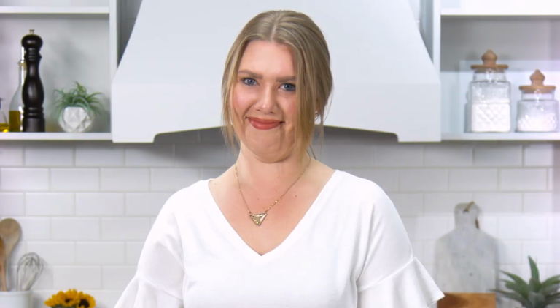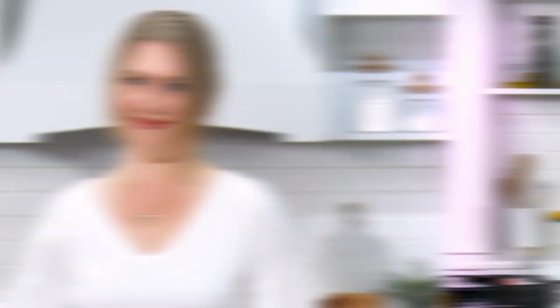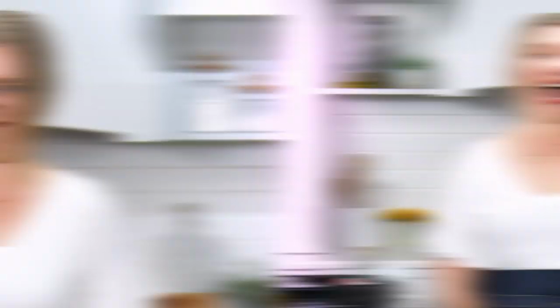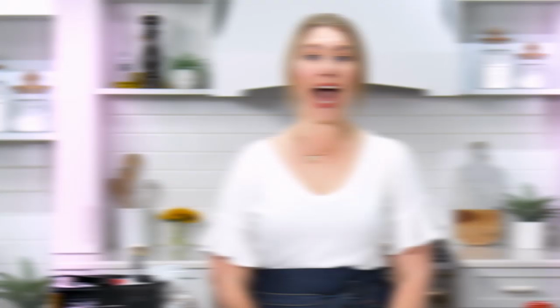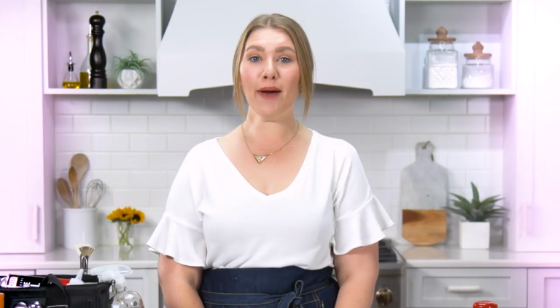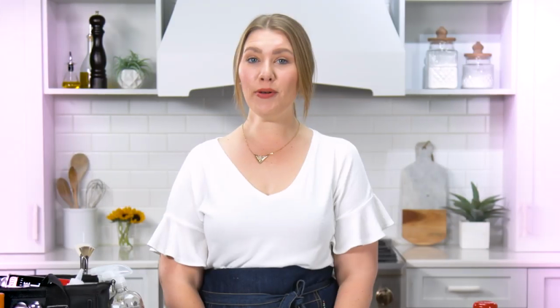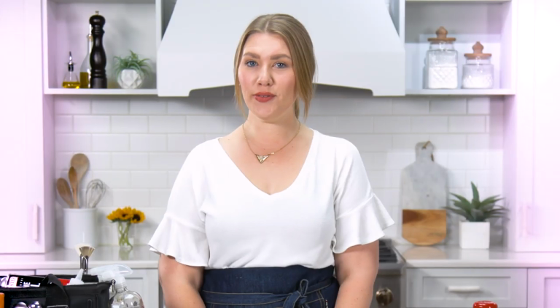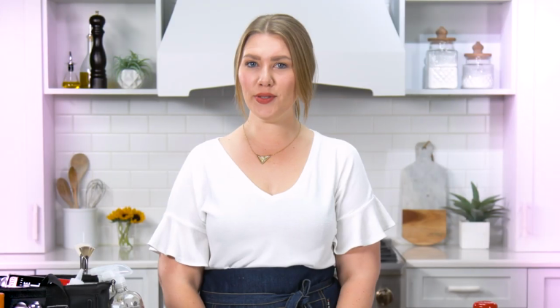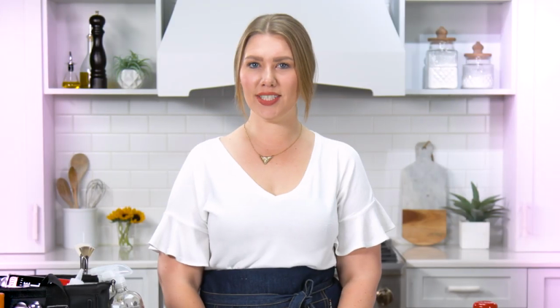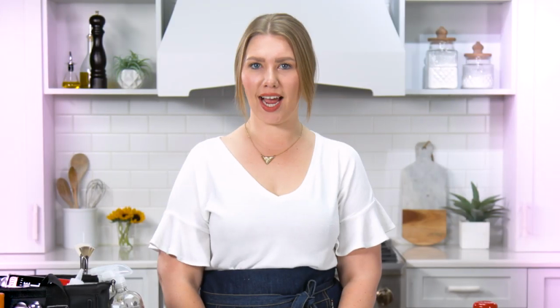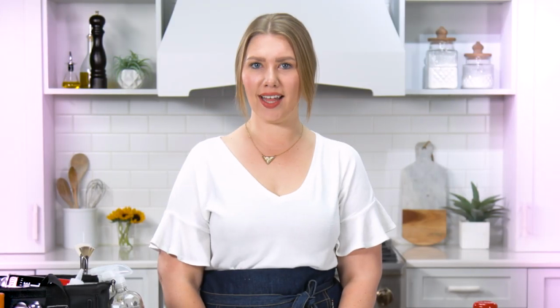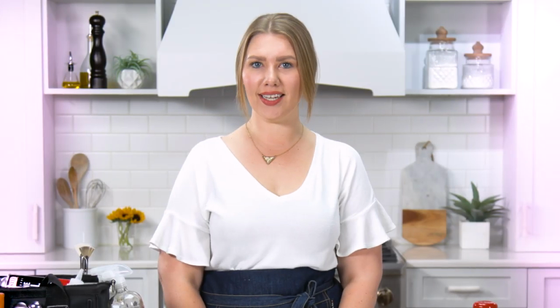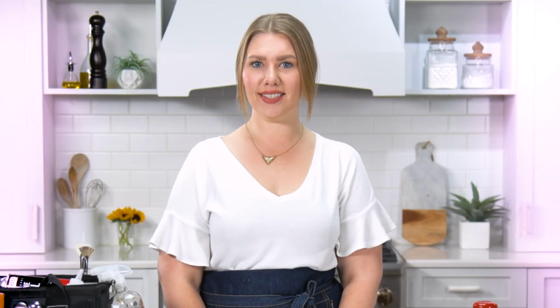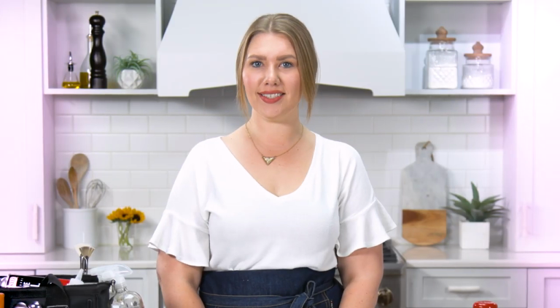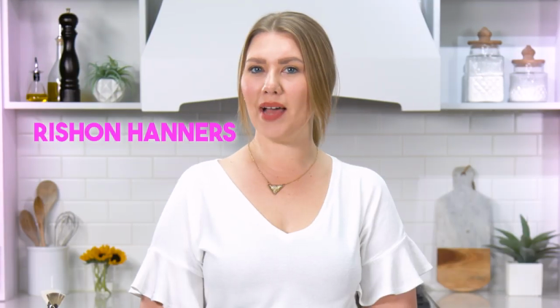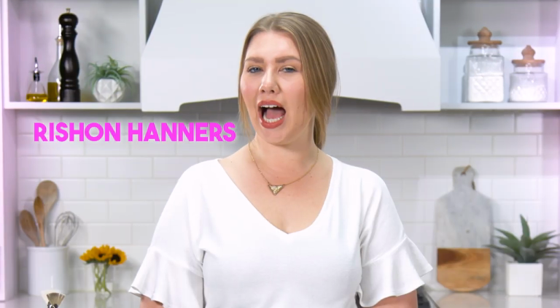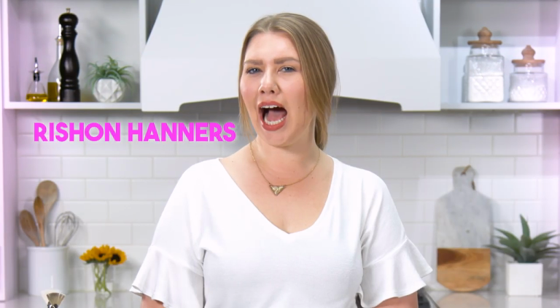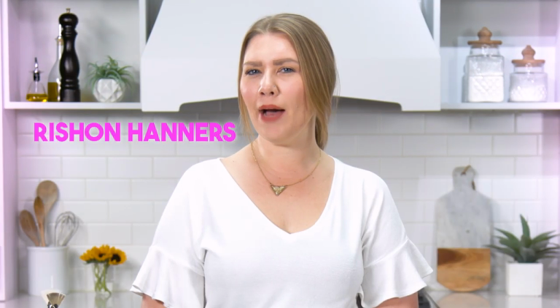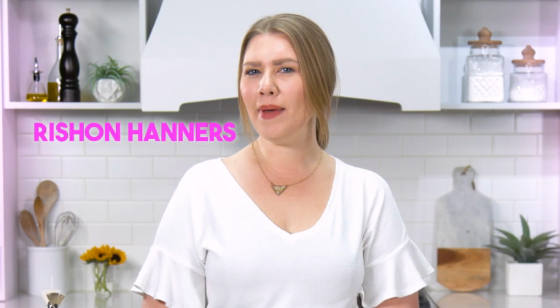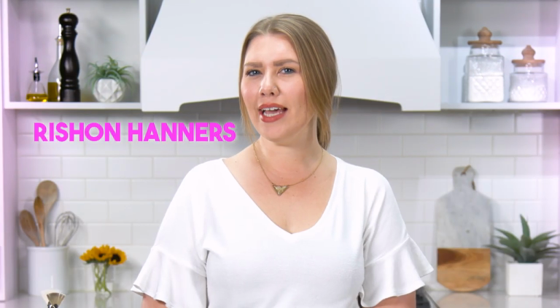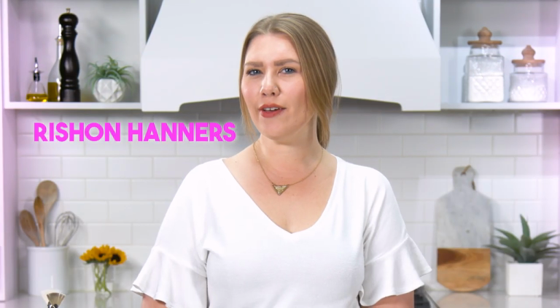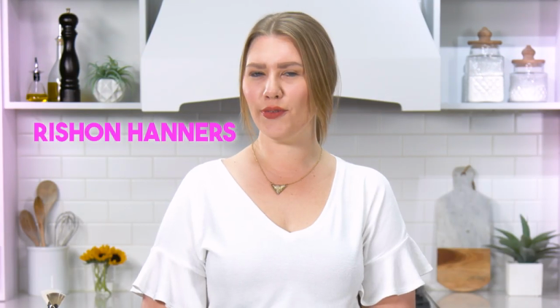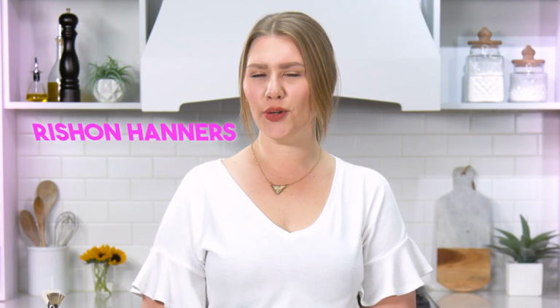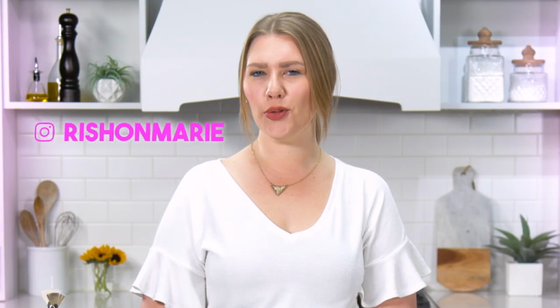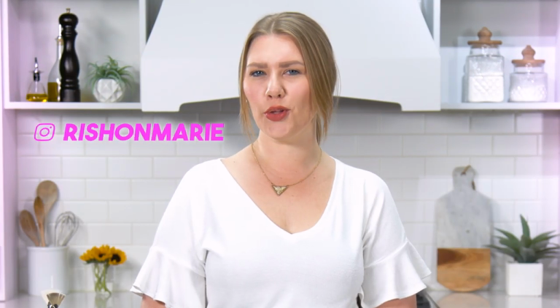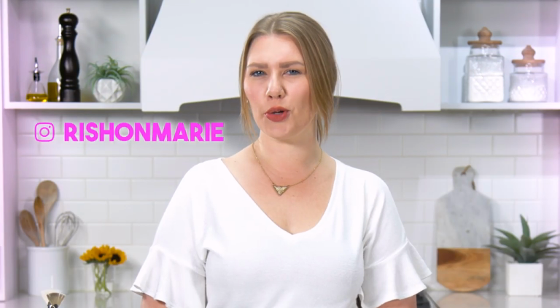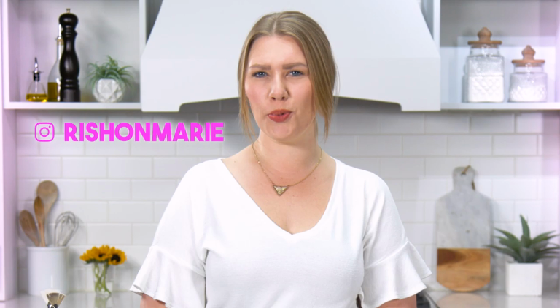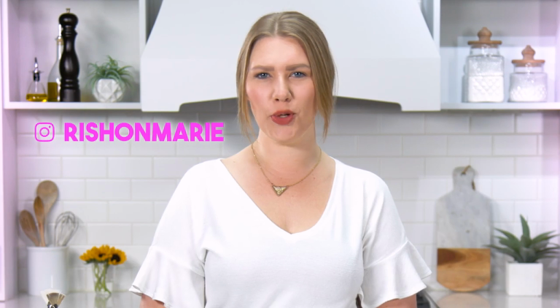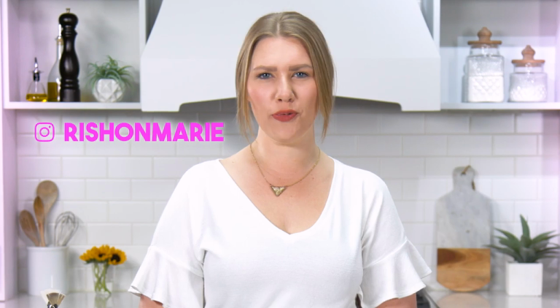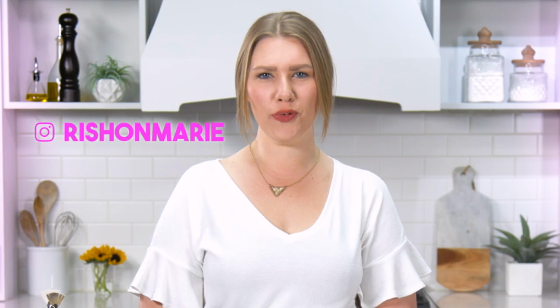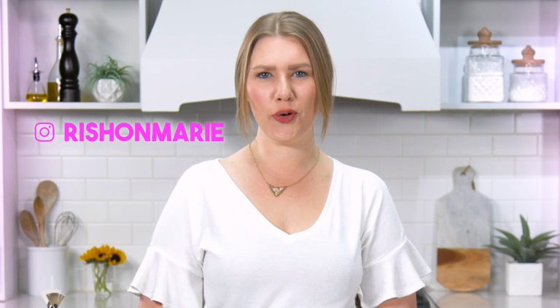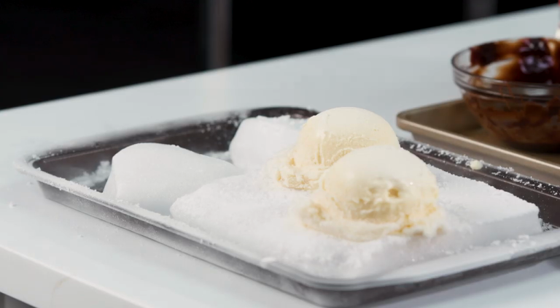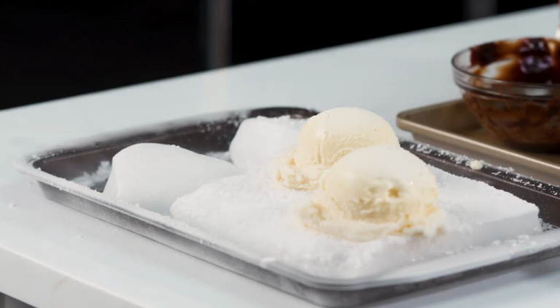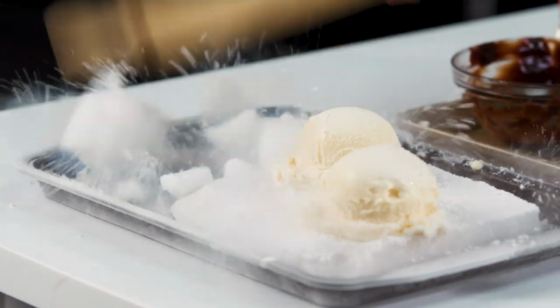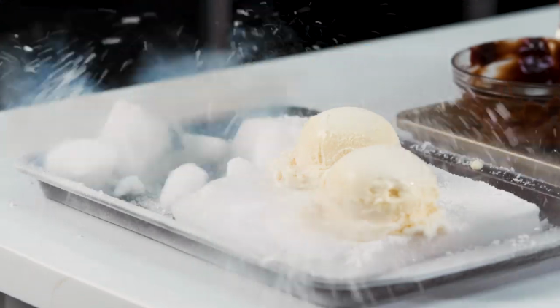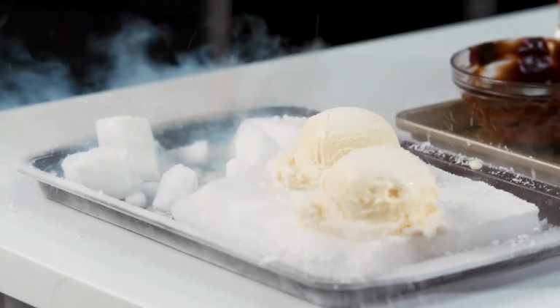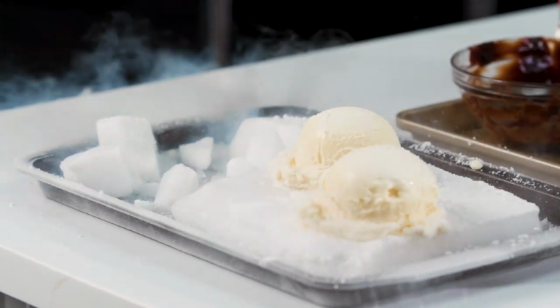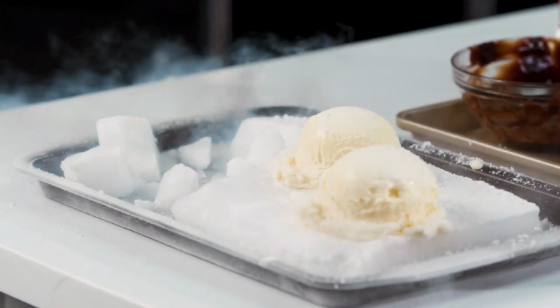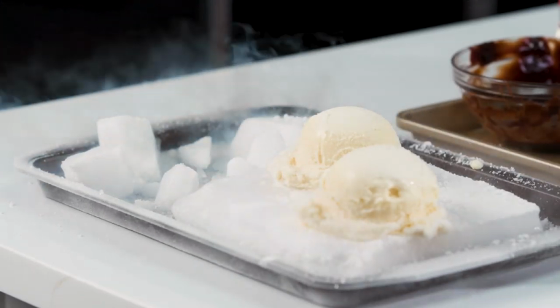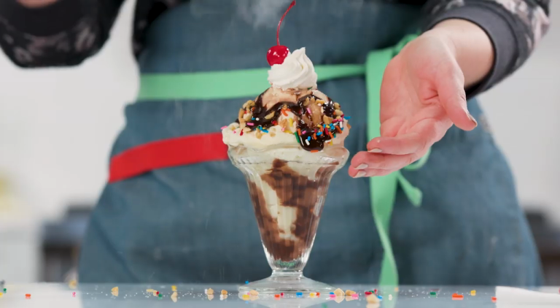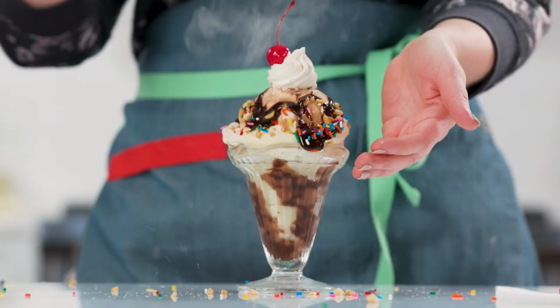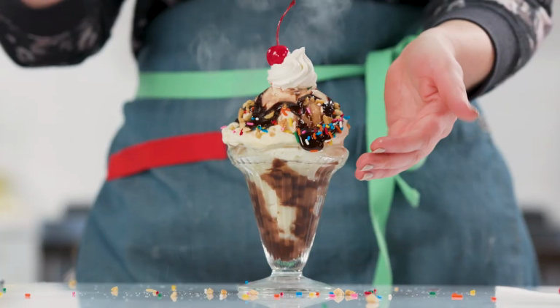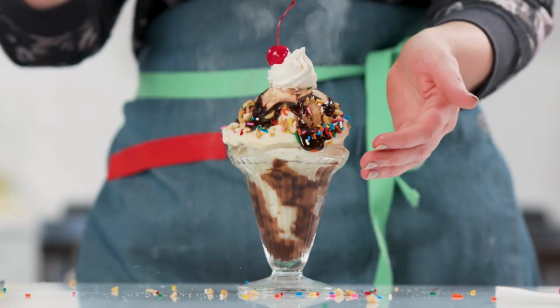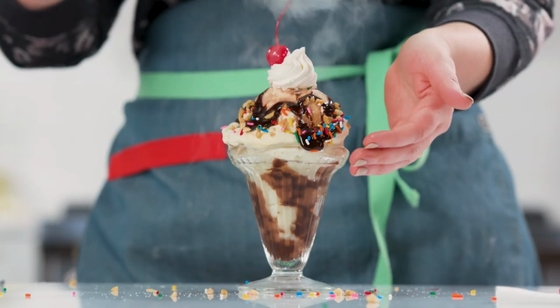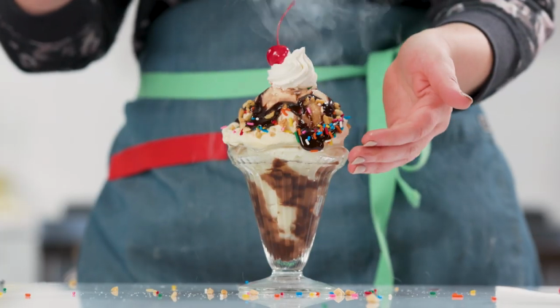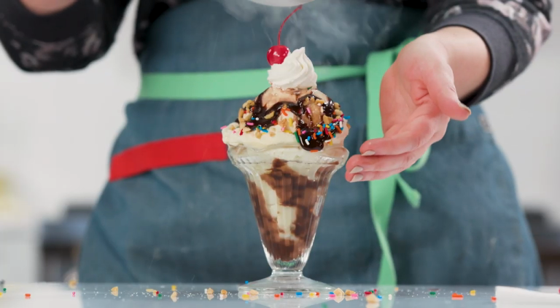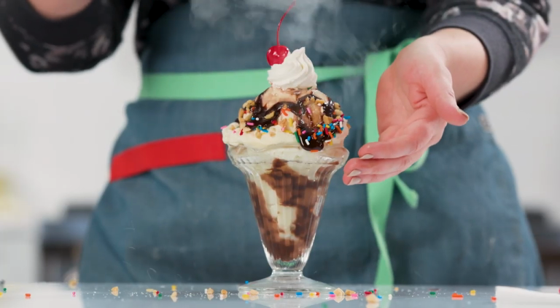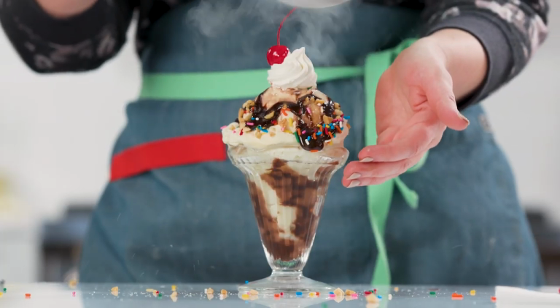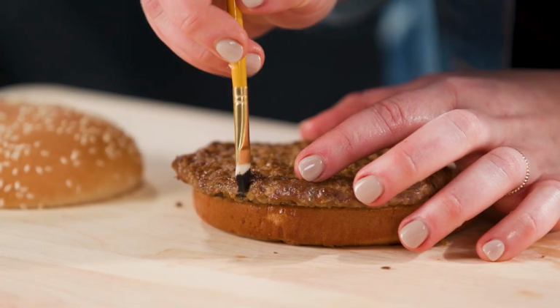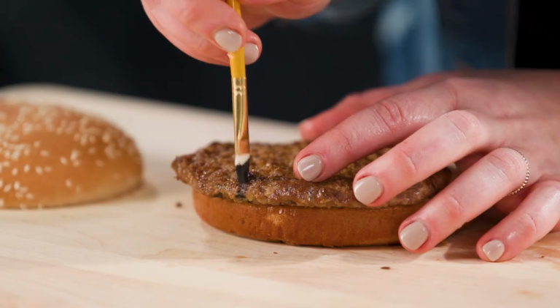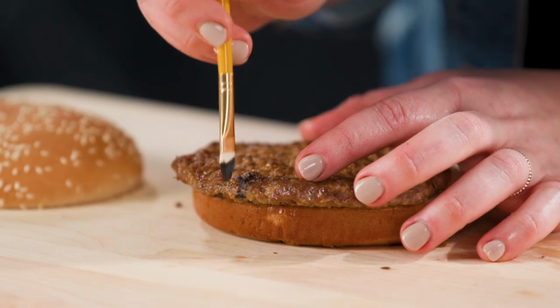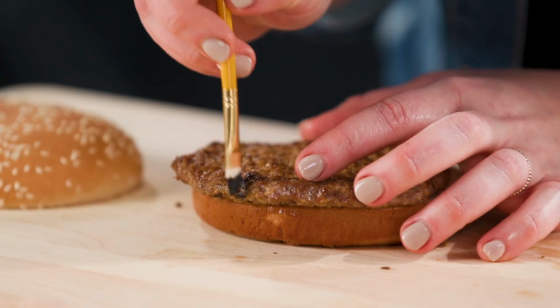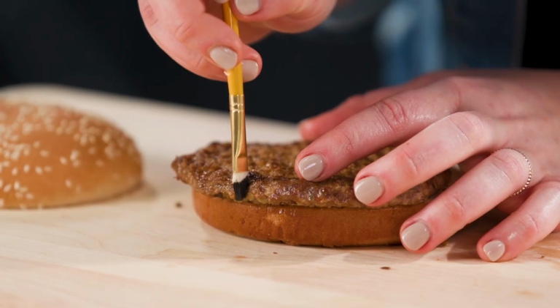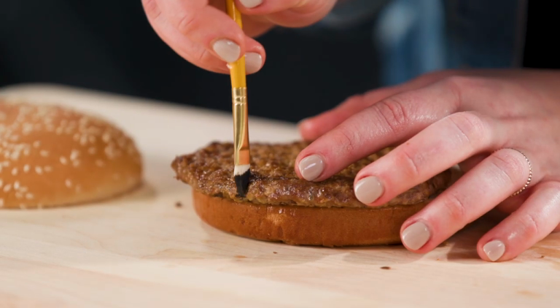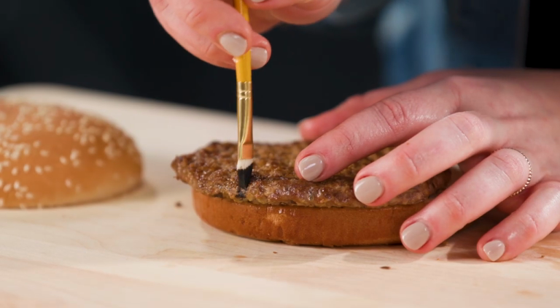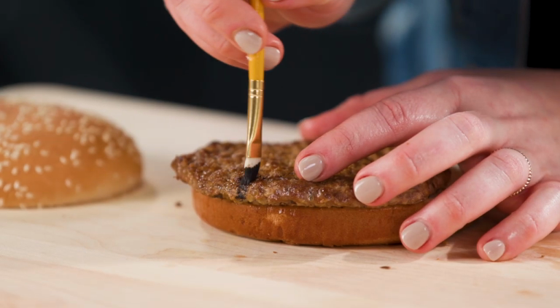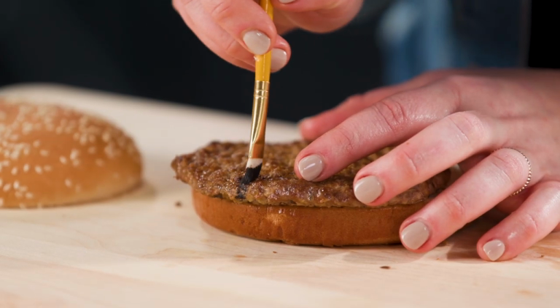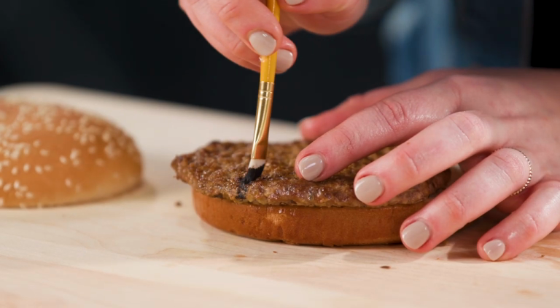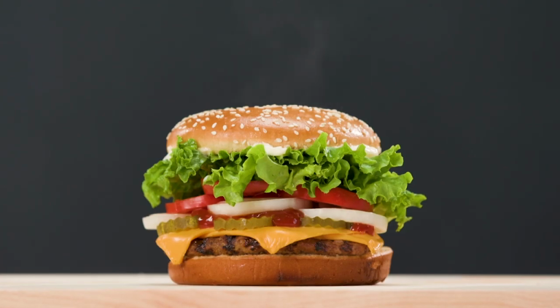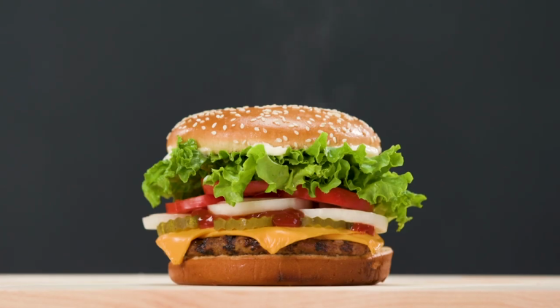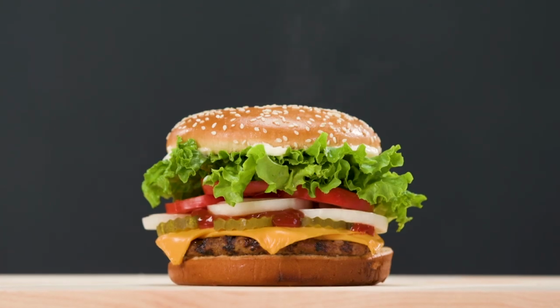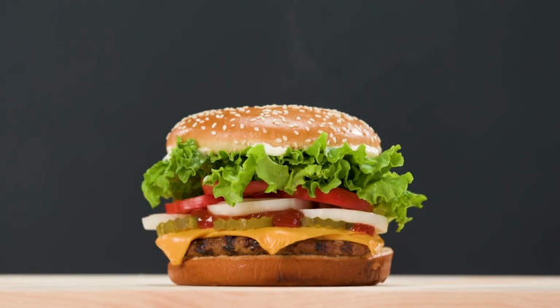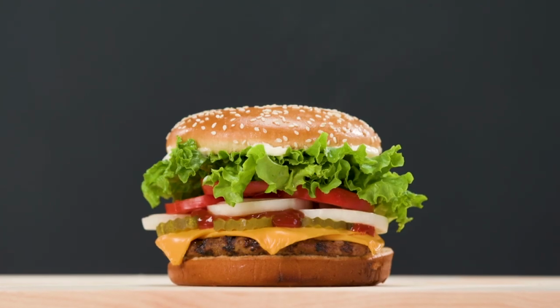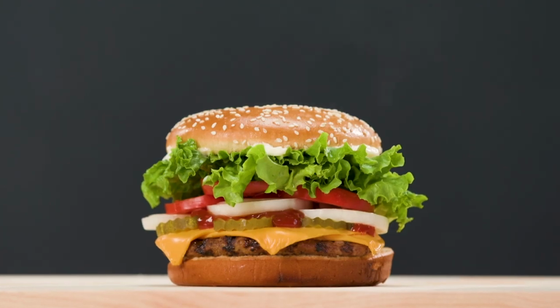I'm a food stylist. I make food look beautiful and photo ready for cookbooks, magazines, and ads.